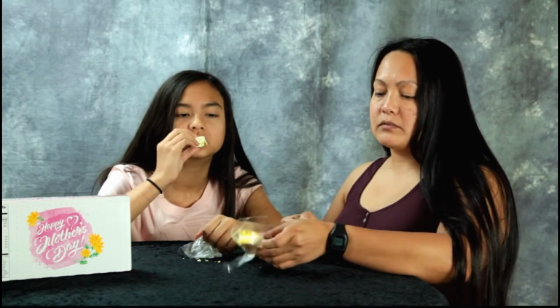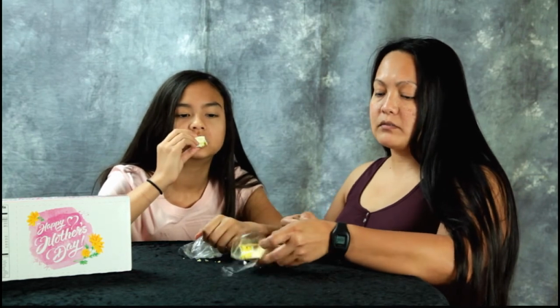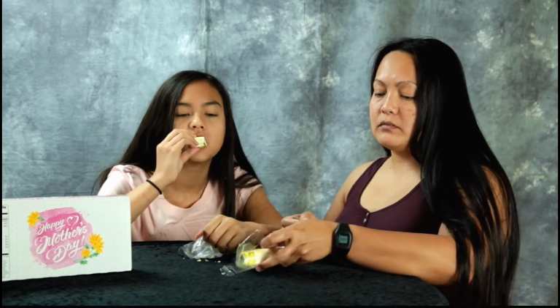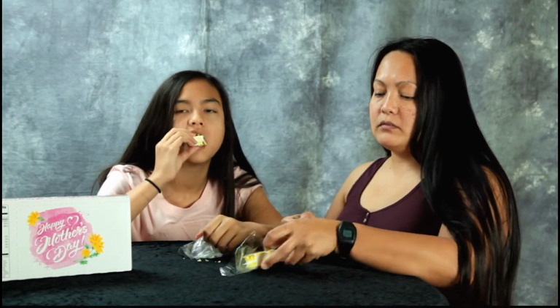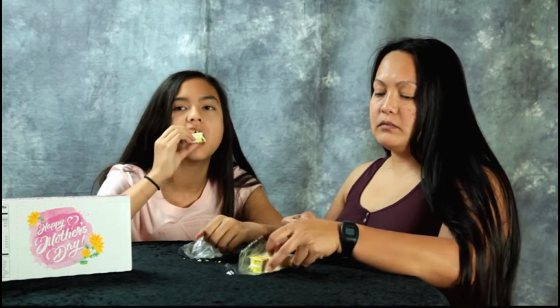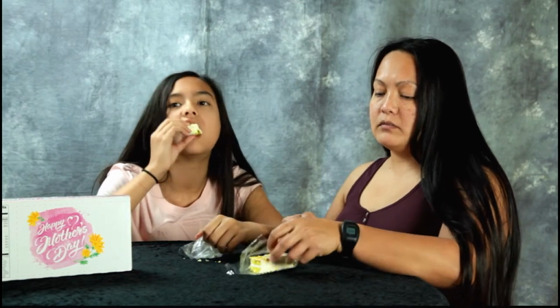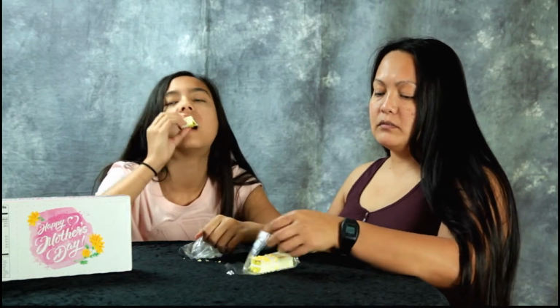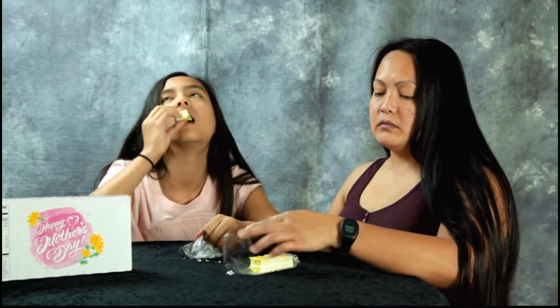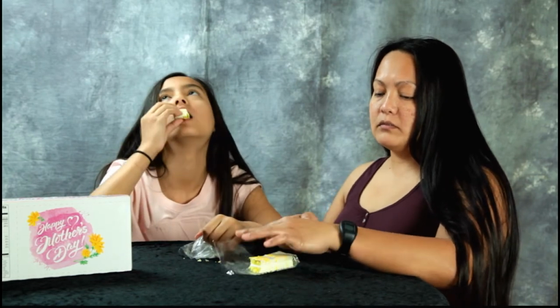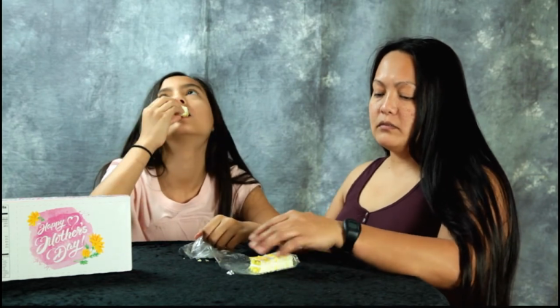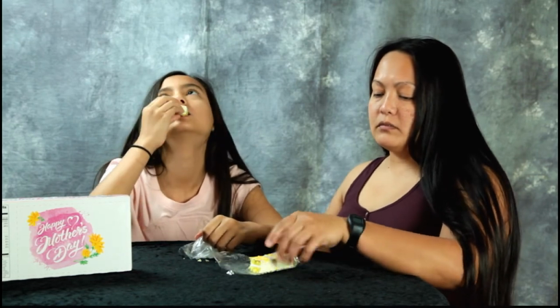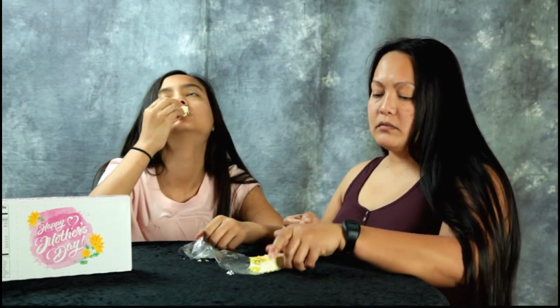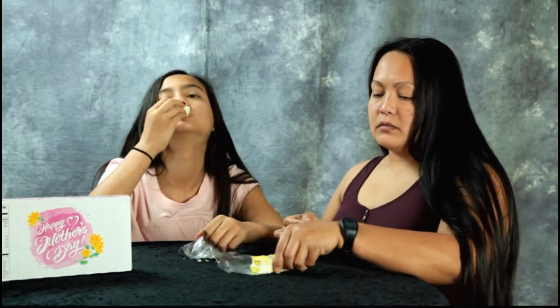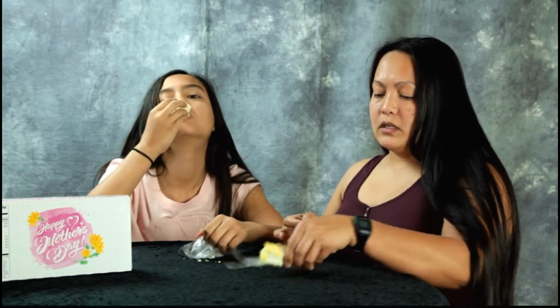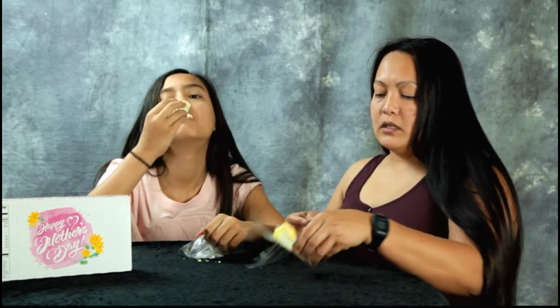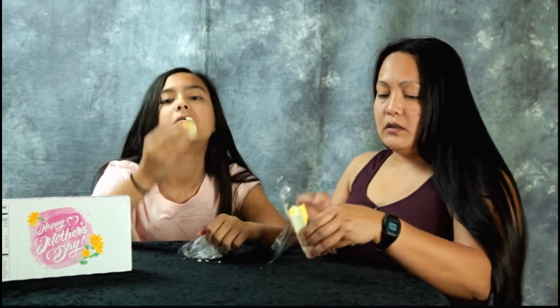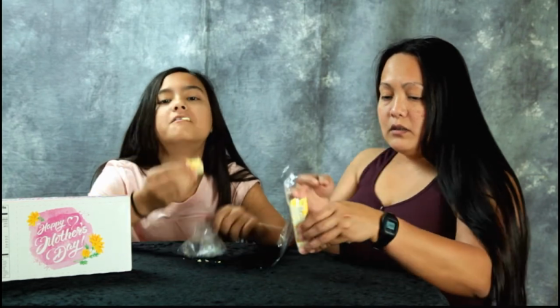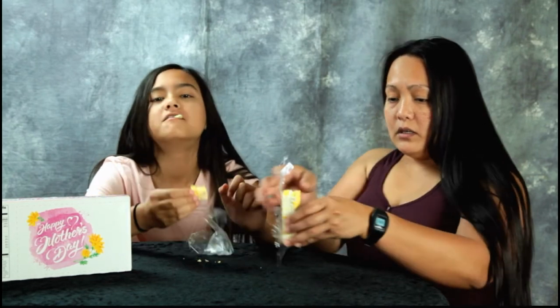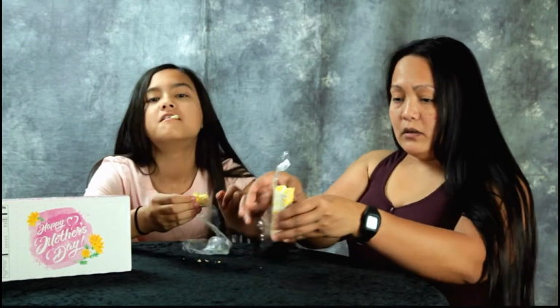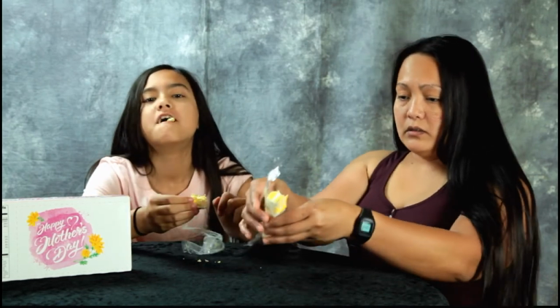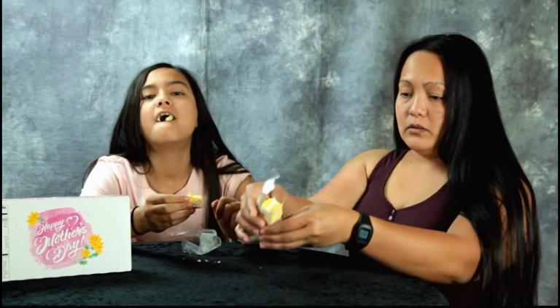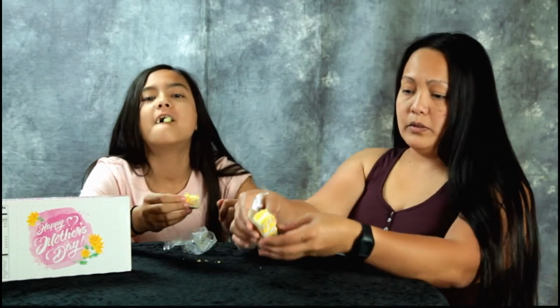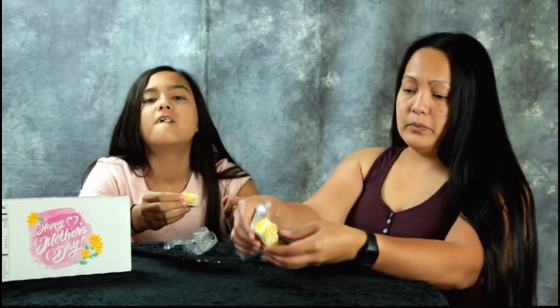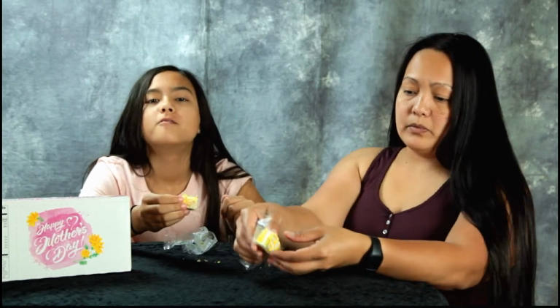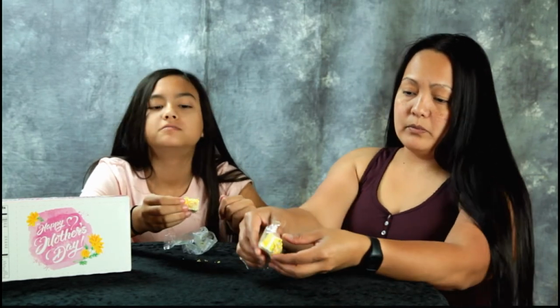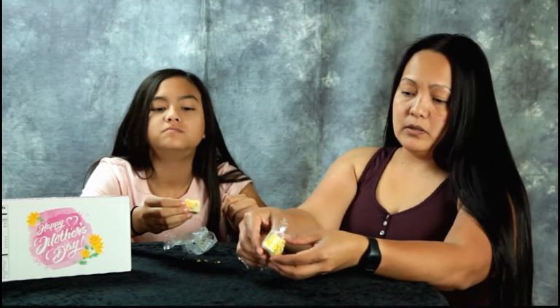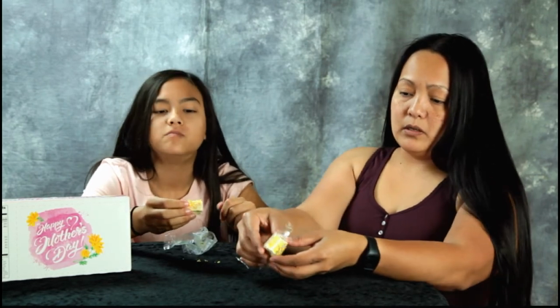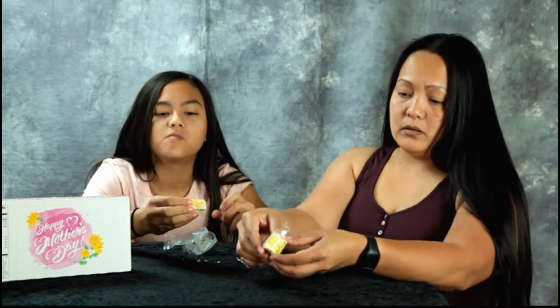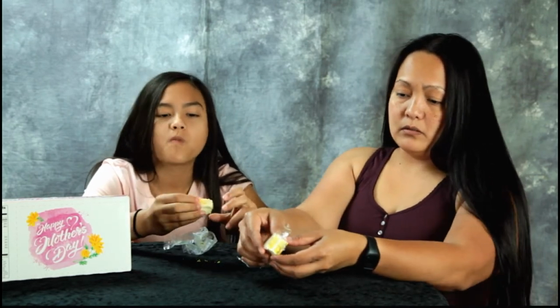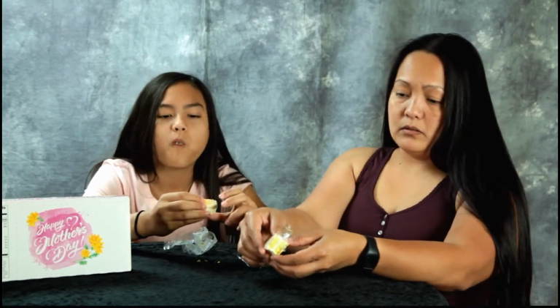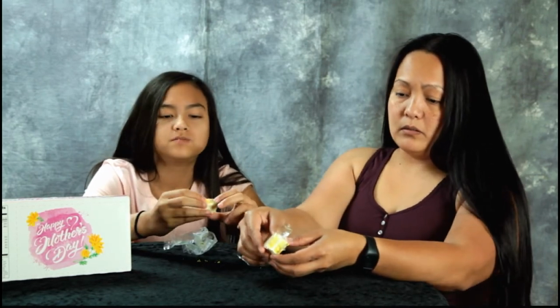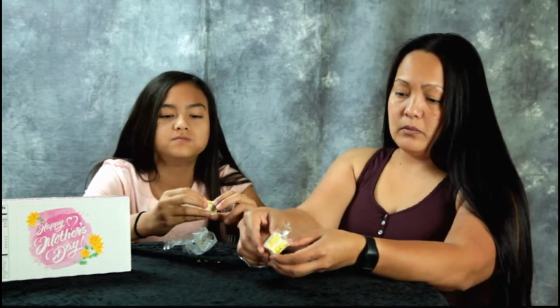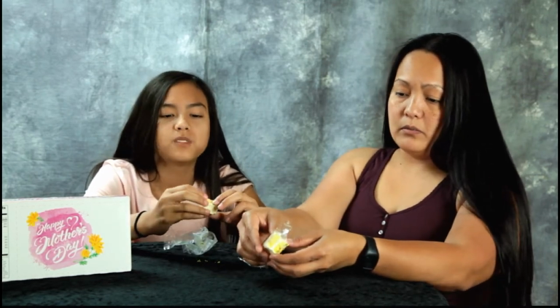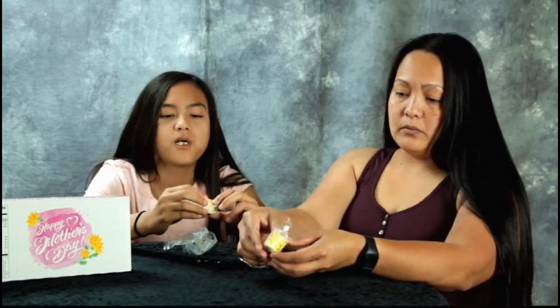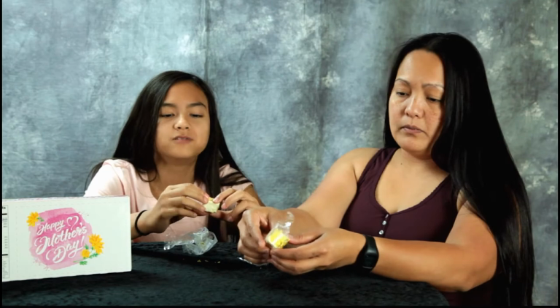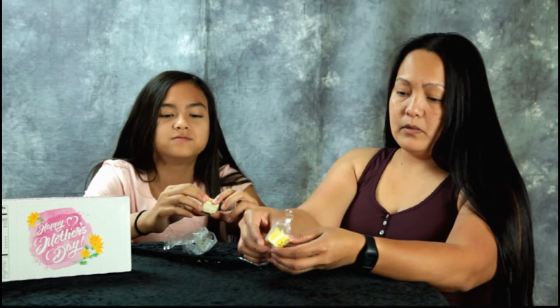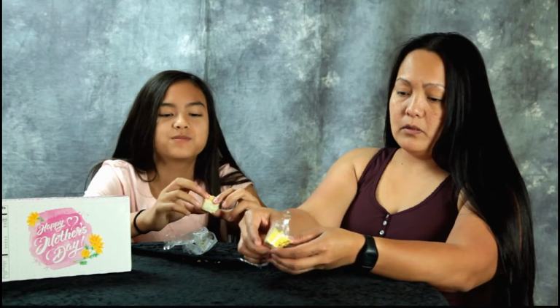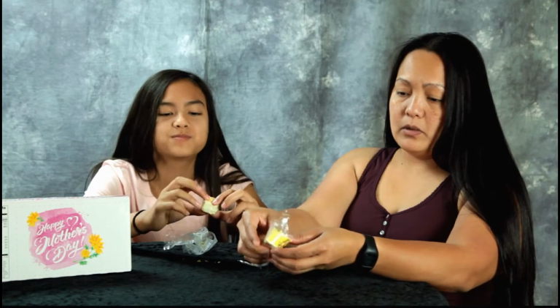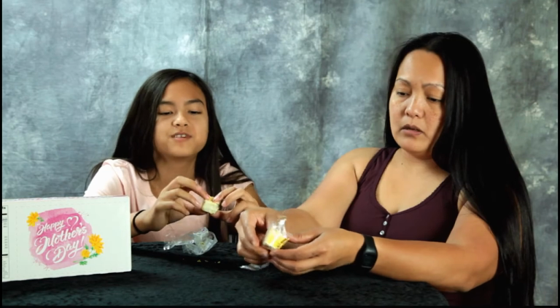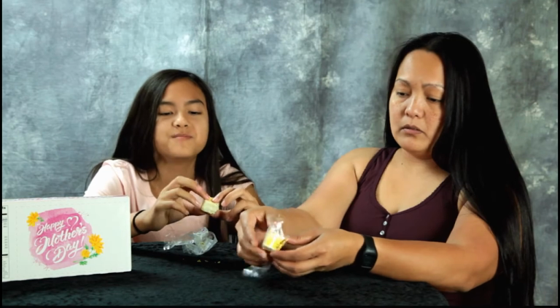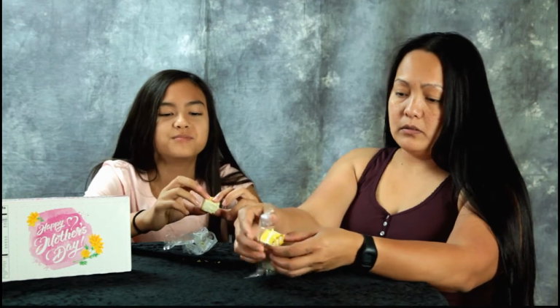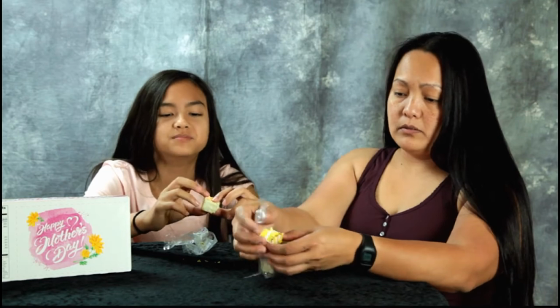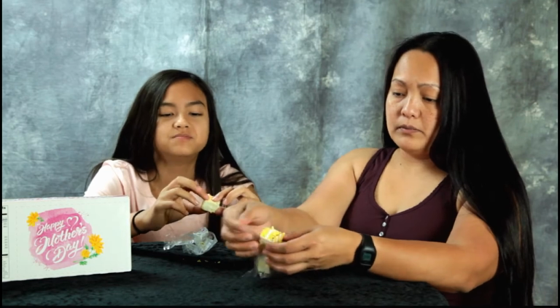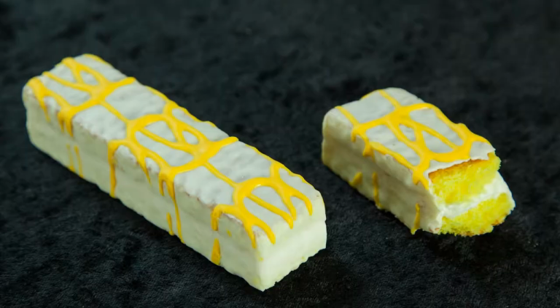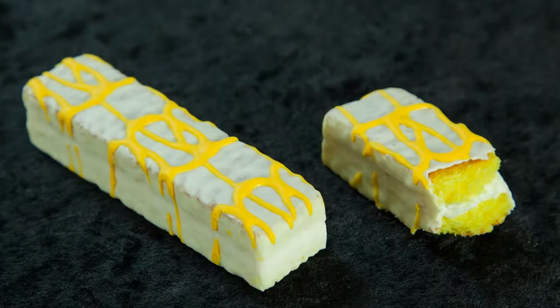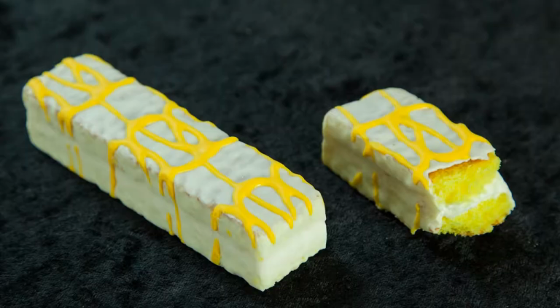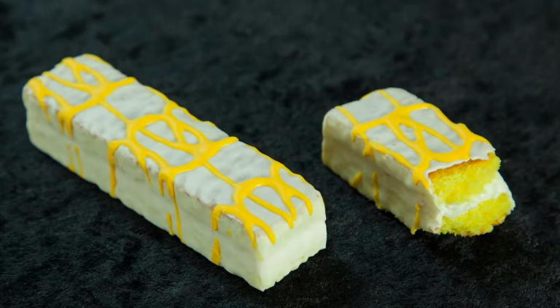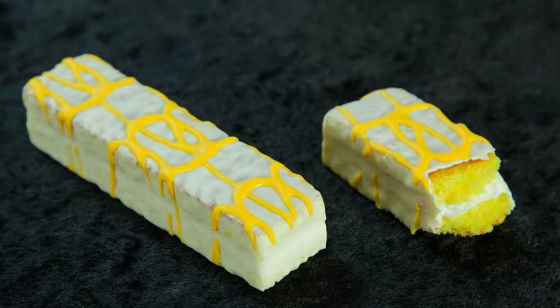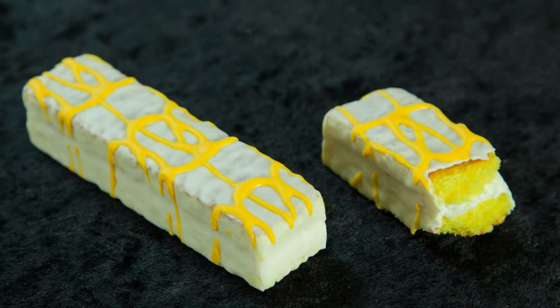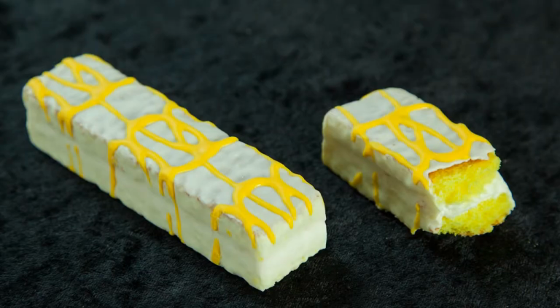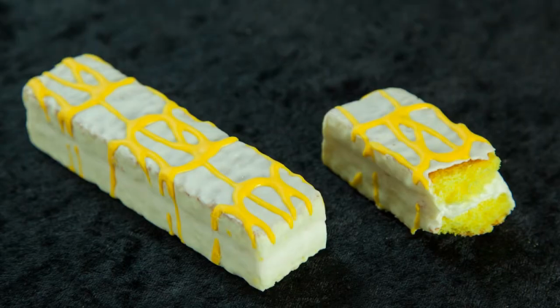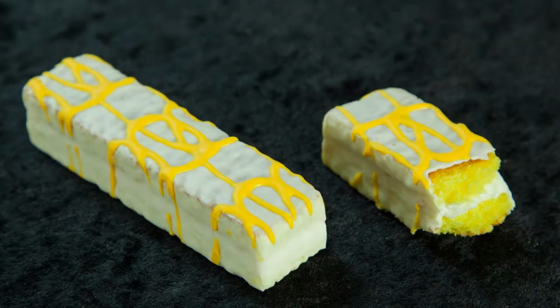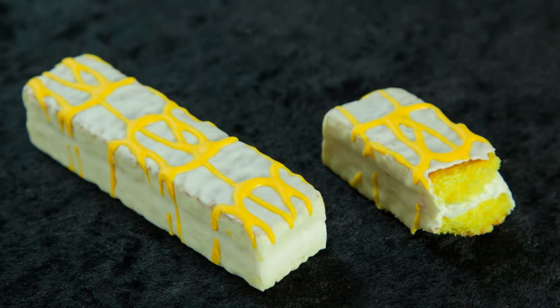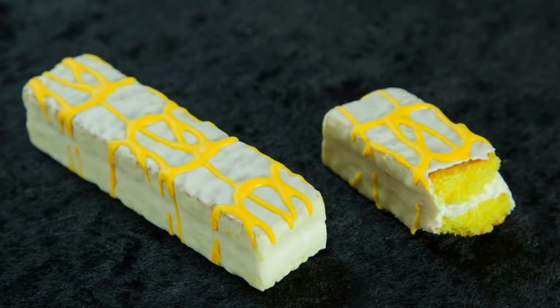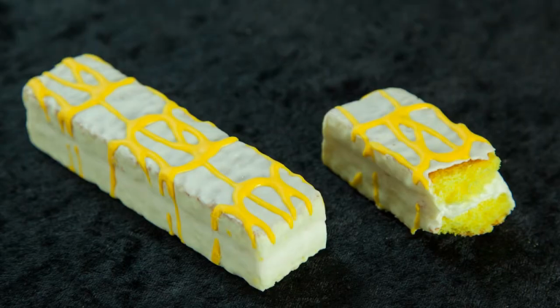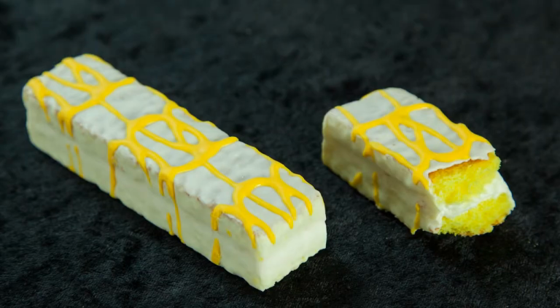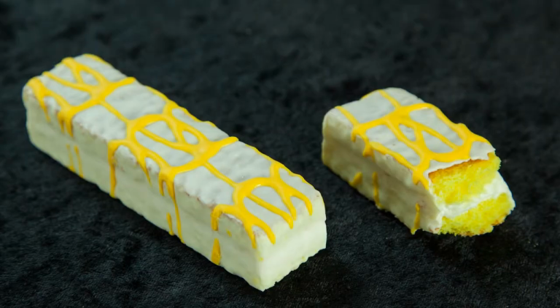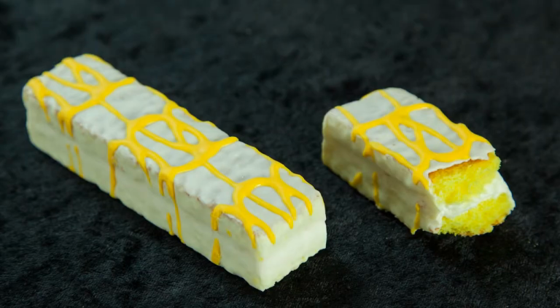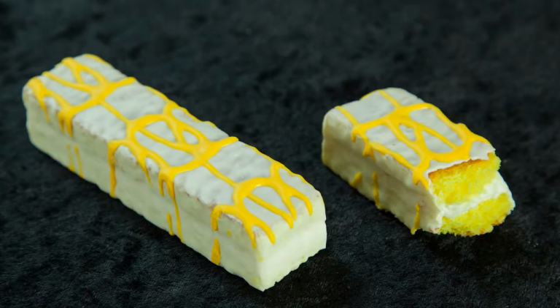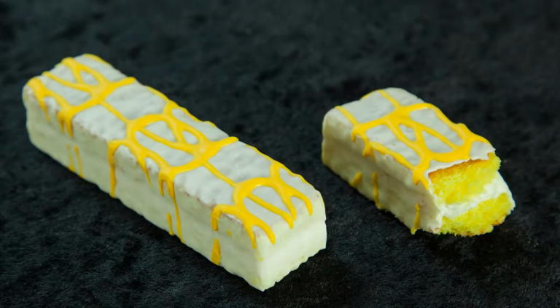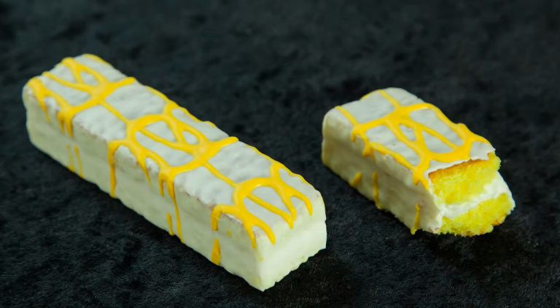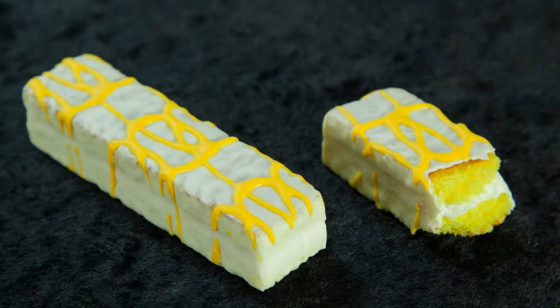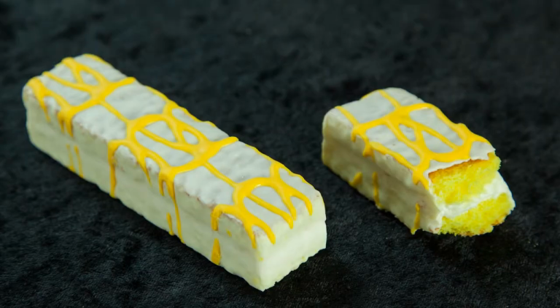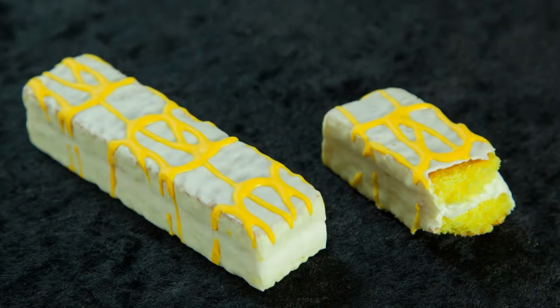Very lemony. Look at all the whipped cream in there, in the middle, between that lemon. It's an overloaded lemon.